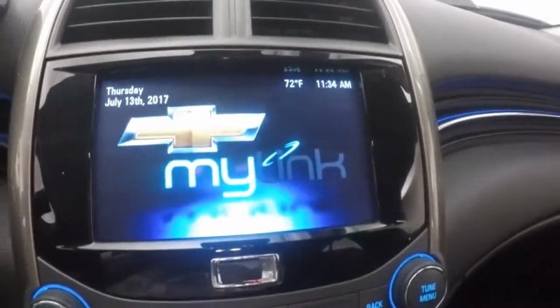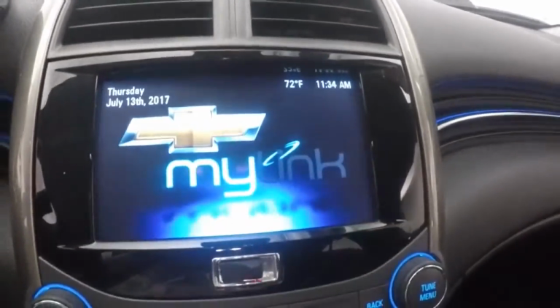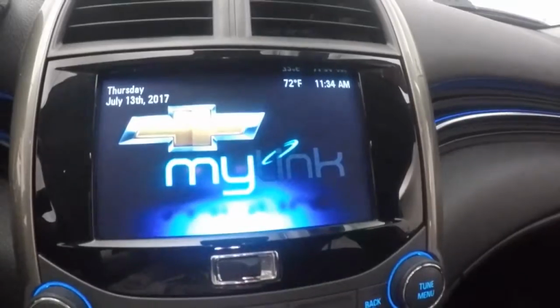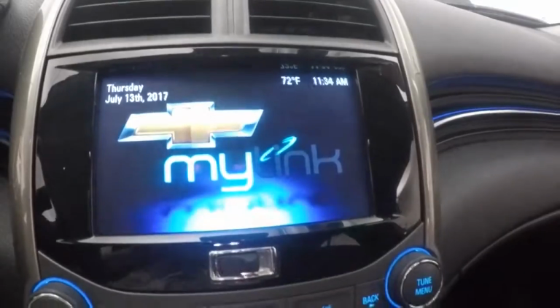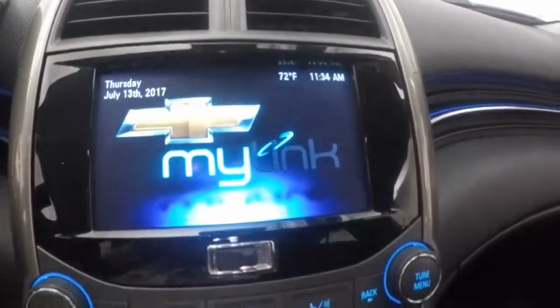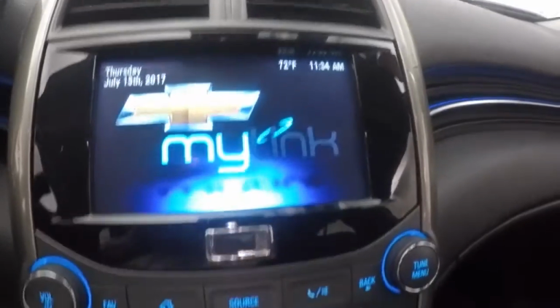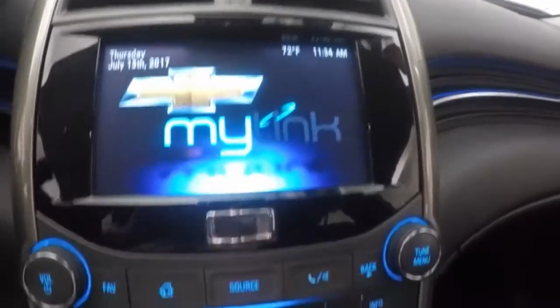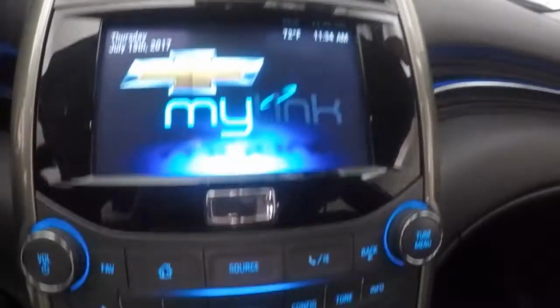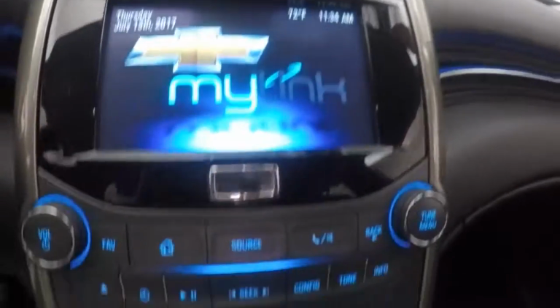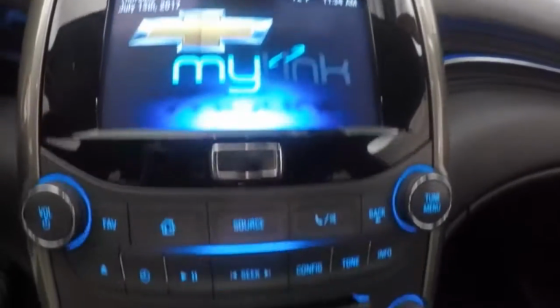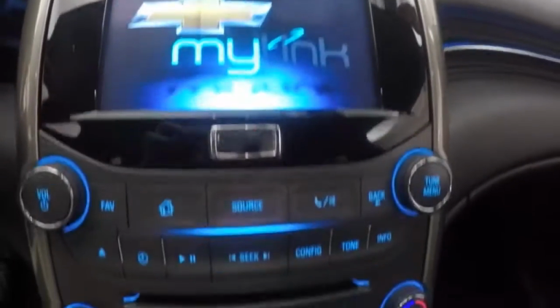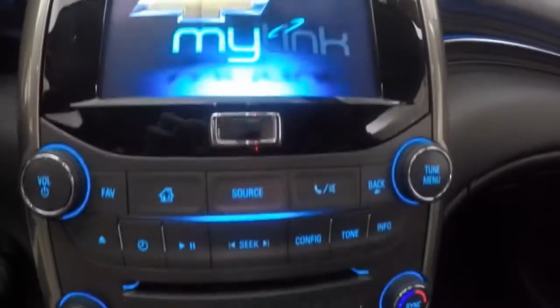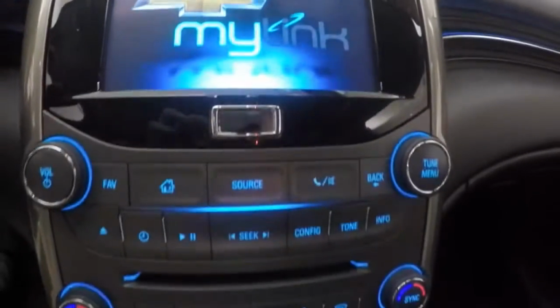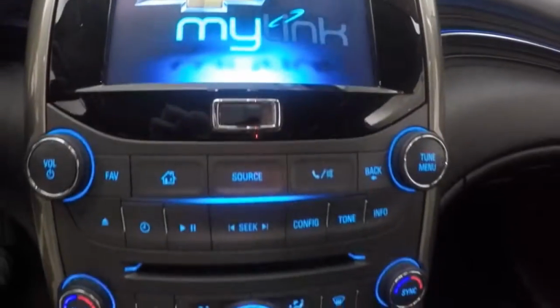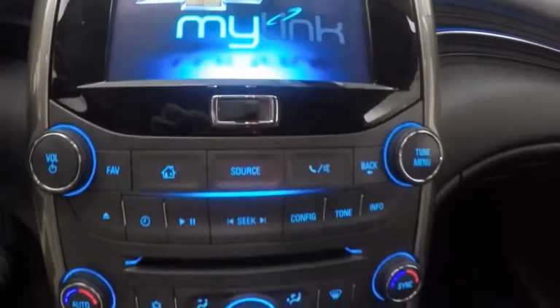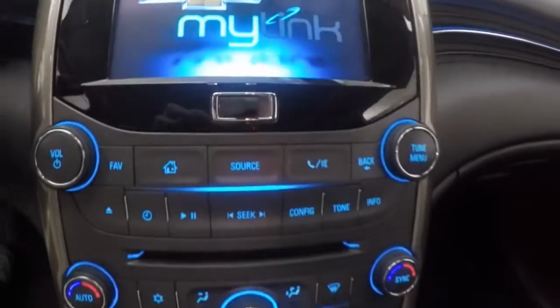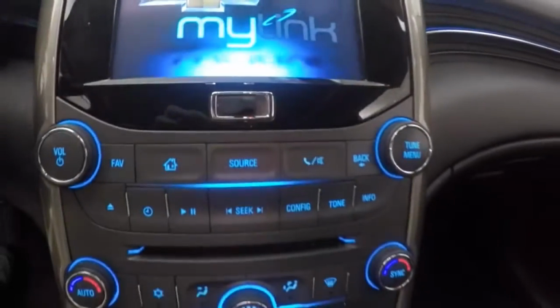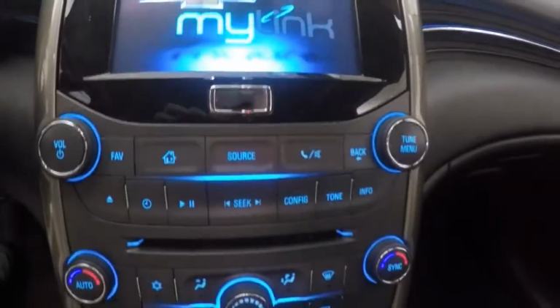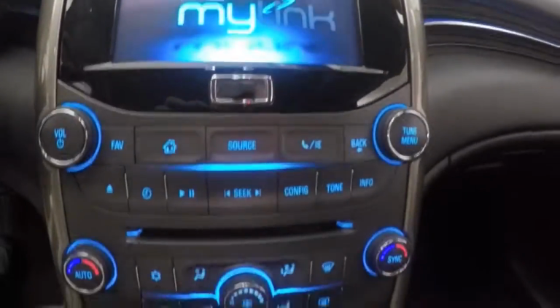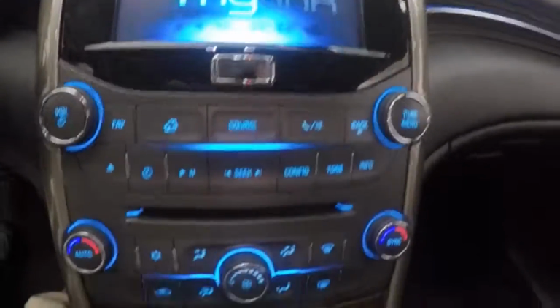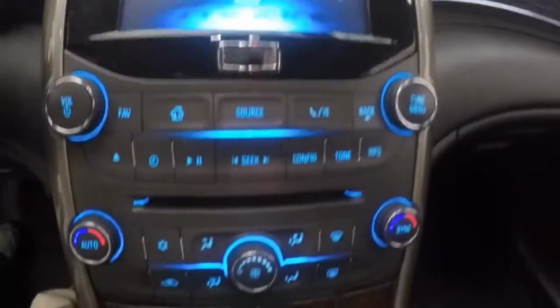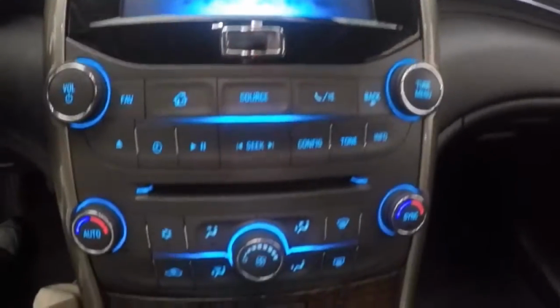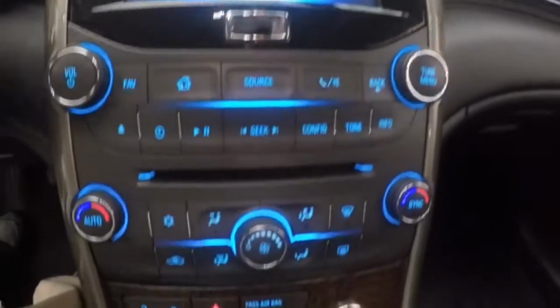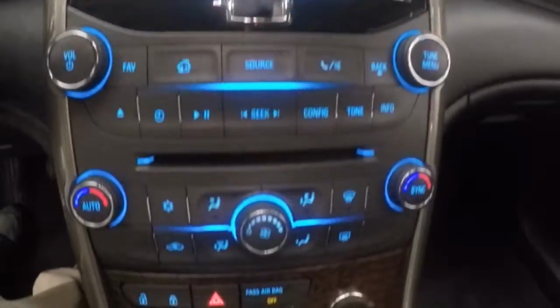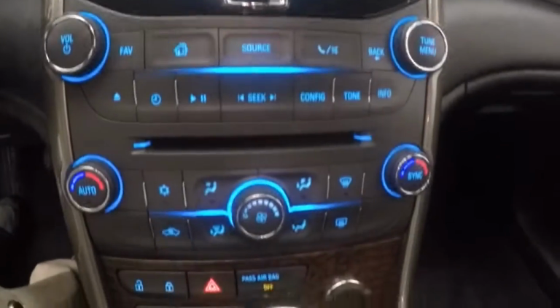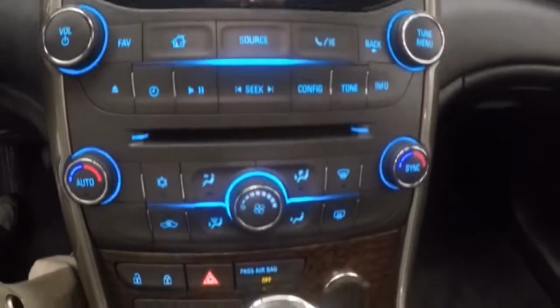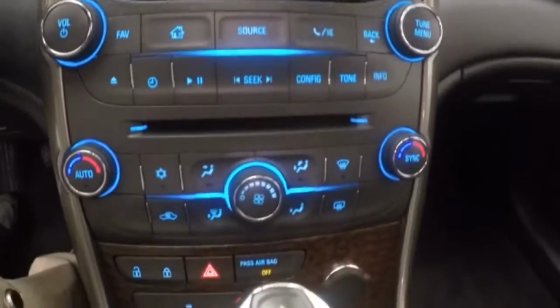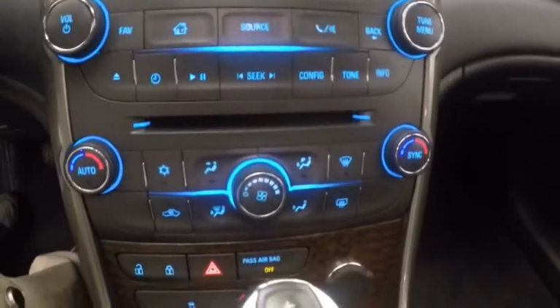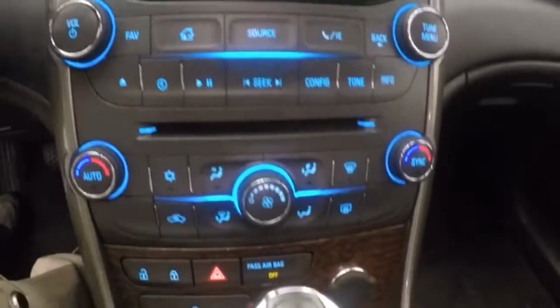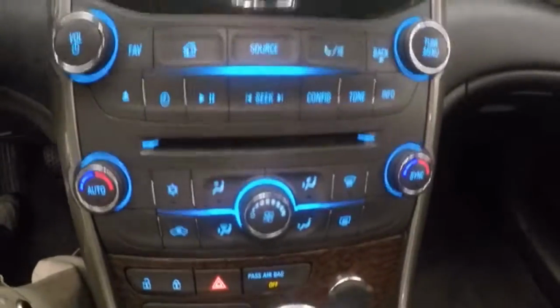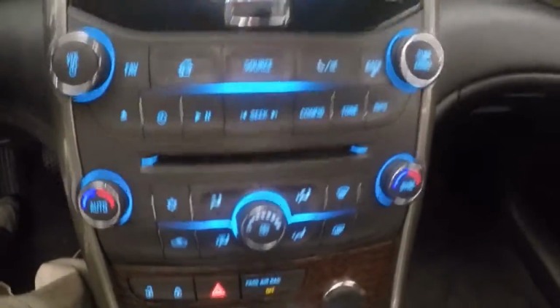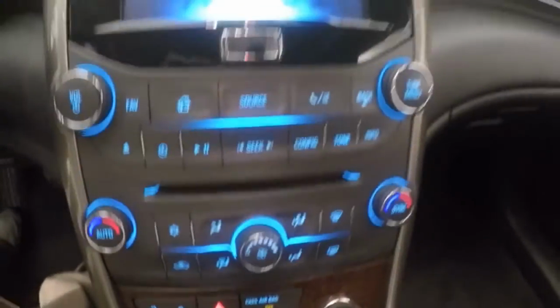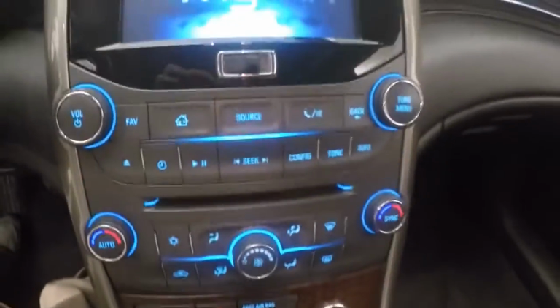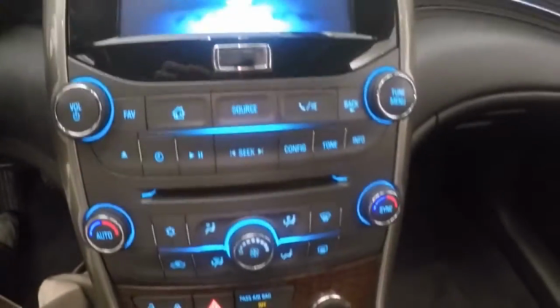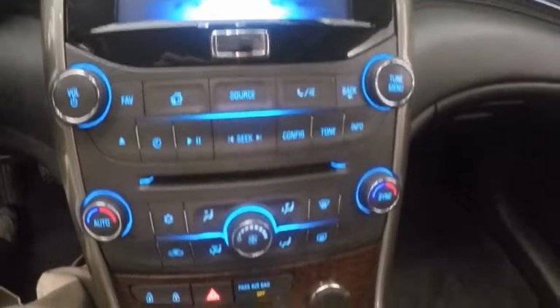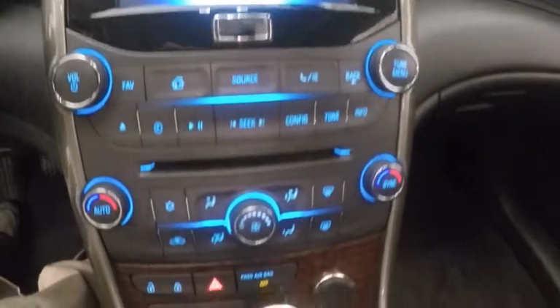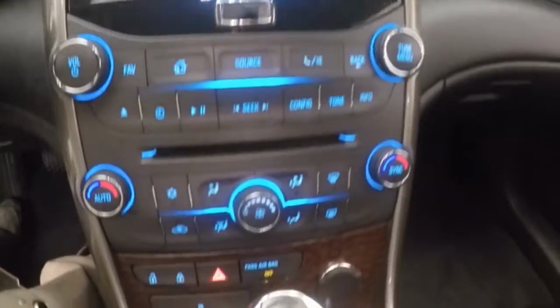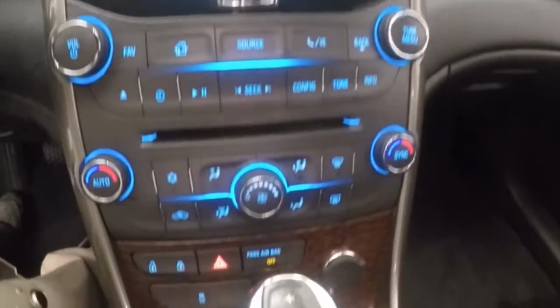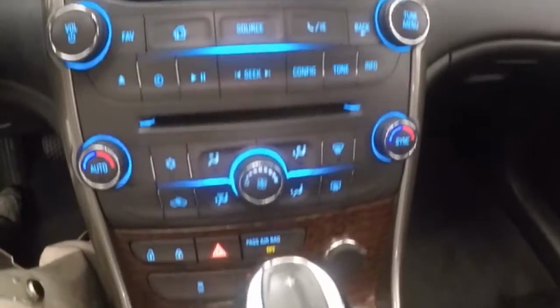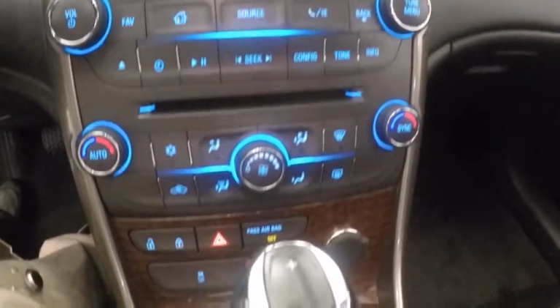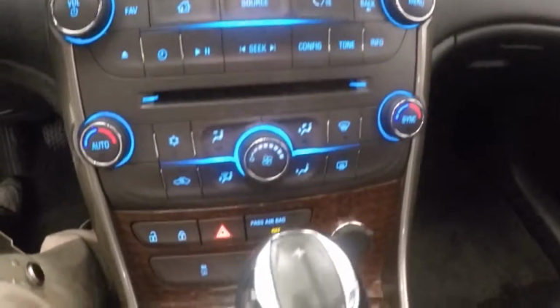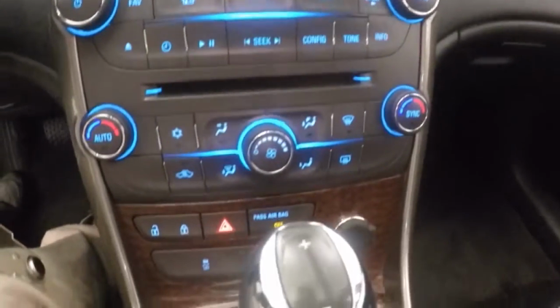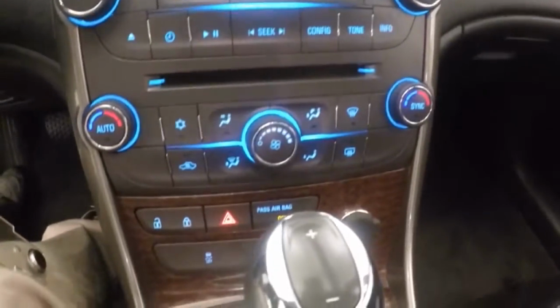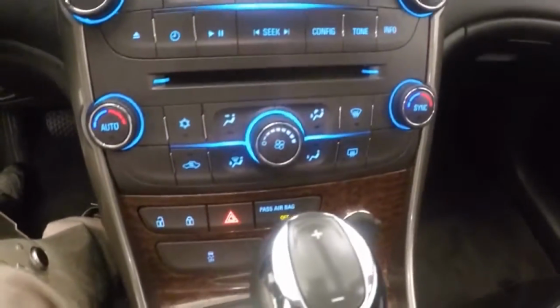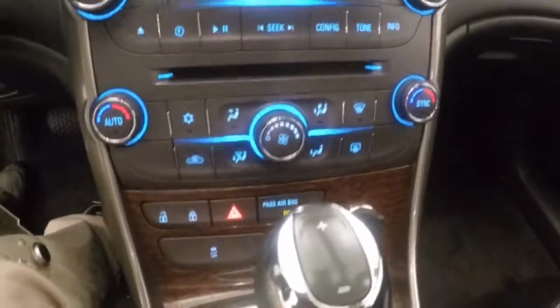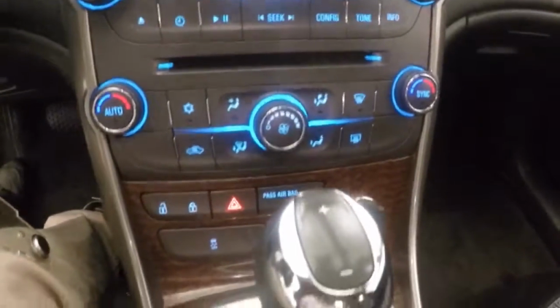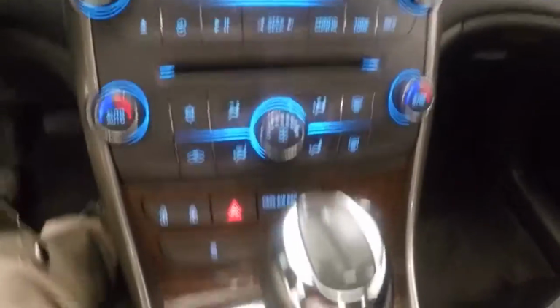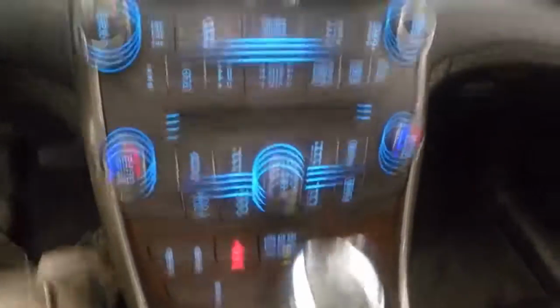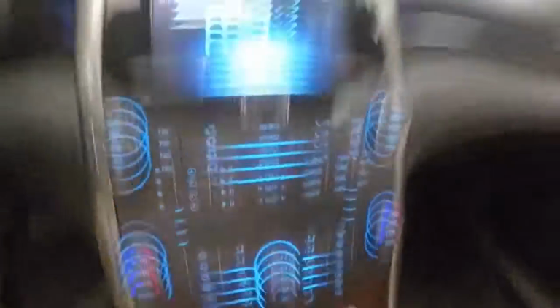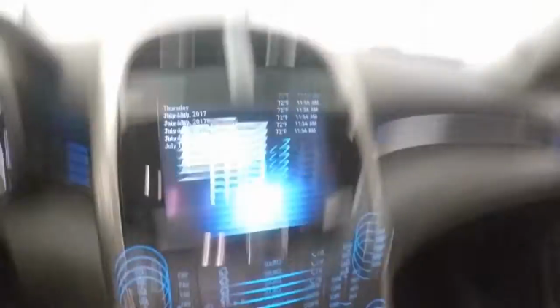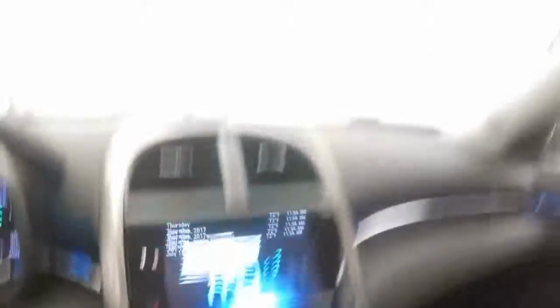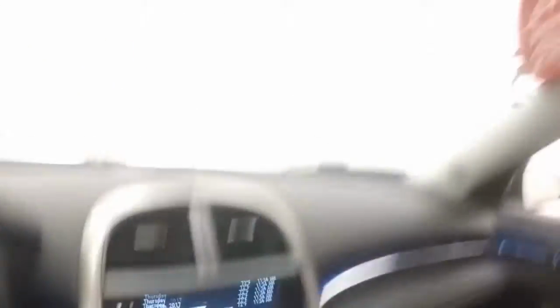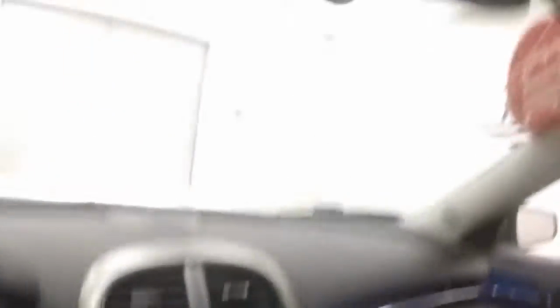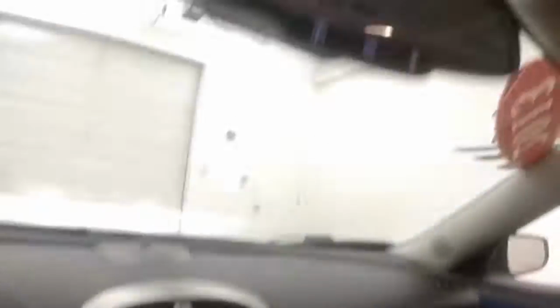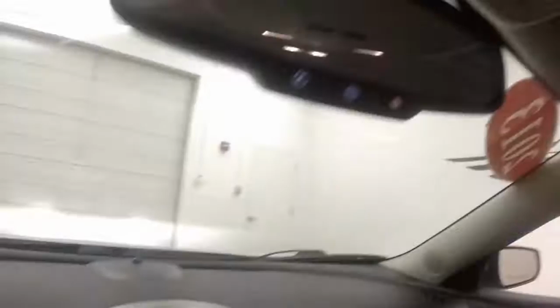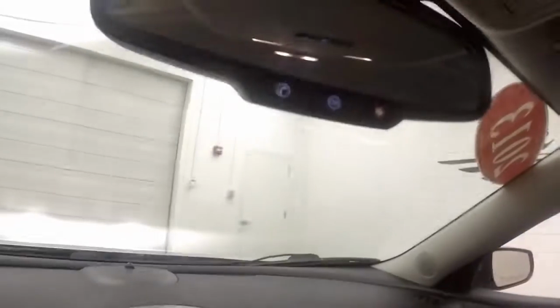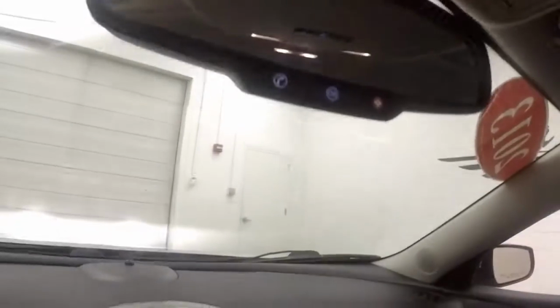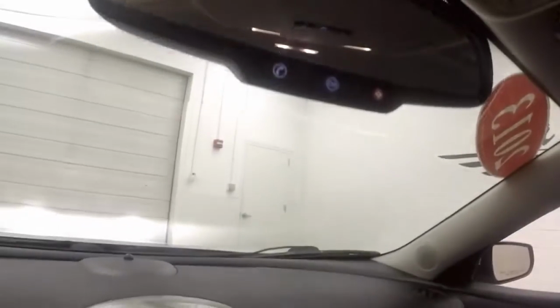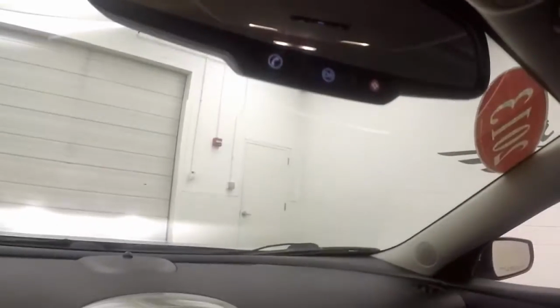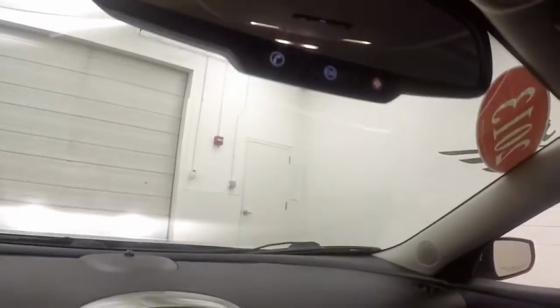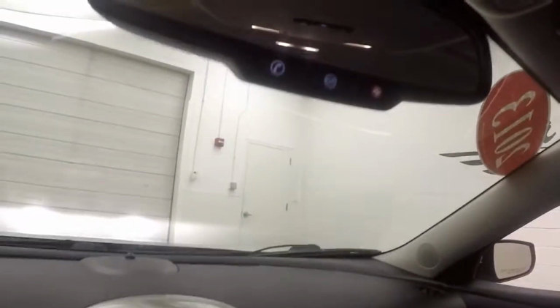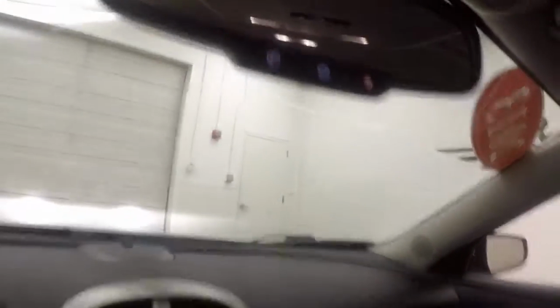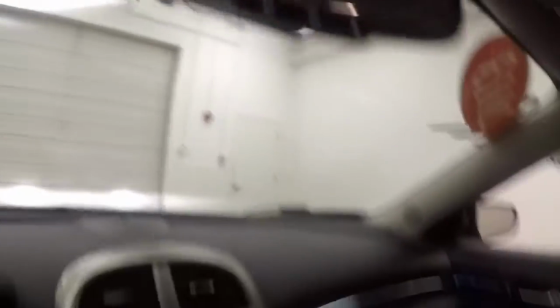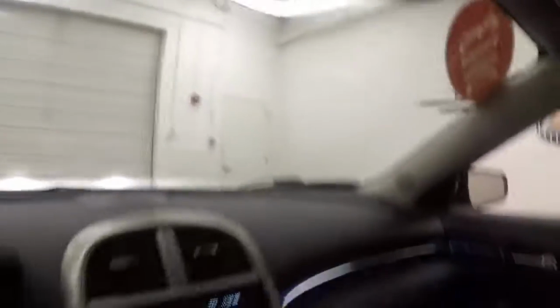Full touch screen display, stereo controls, dual climate control, and it is OnStar capable.